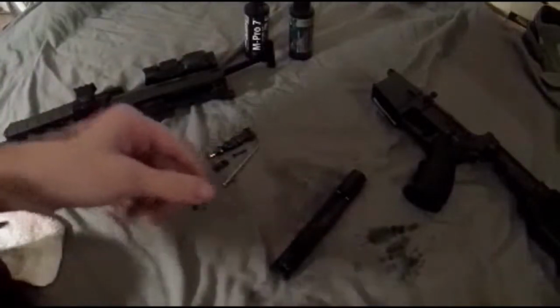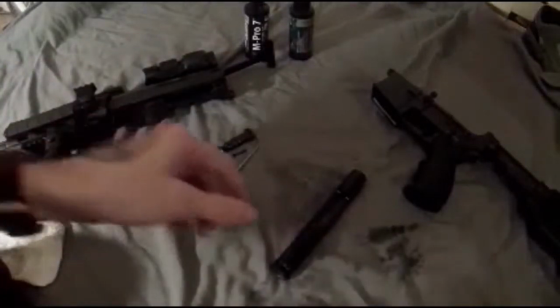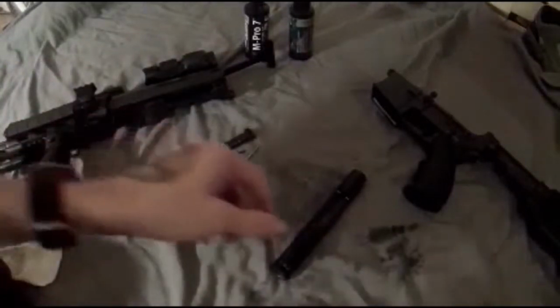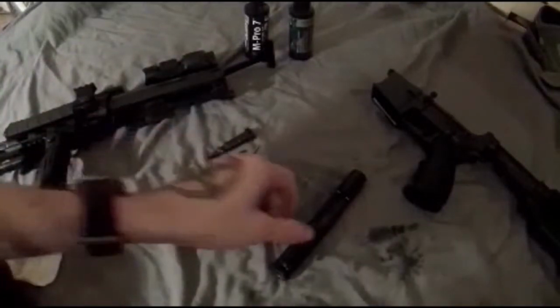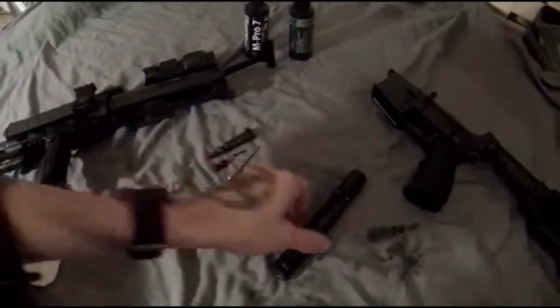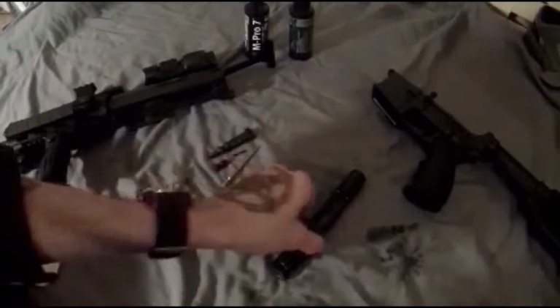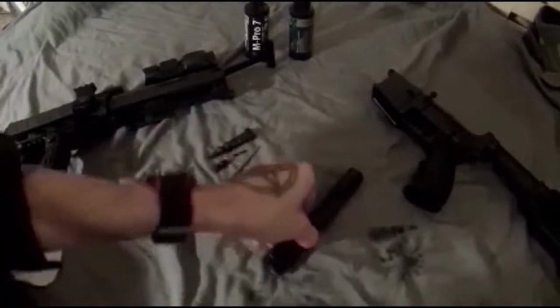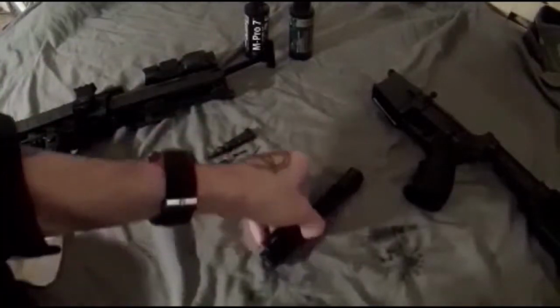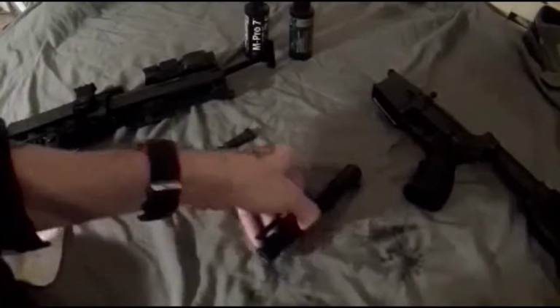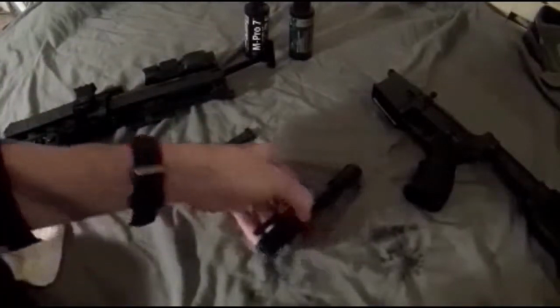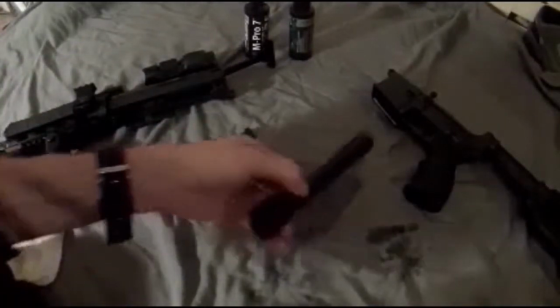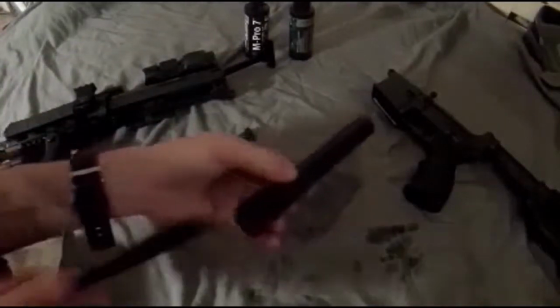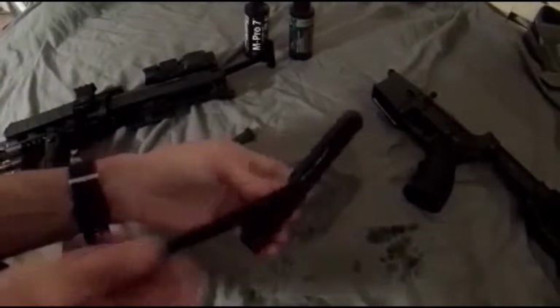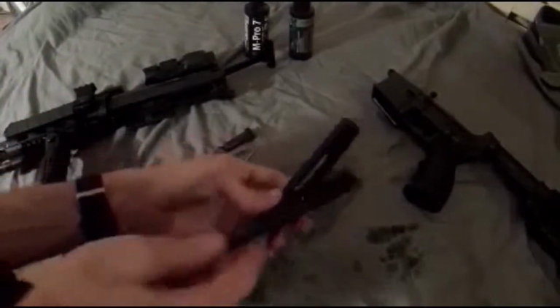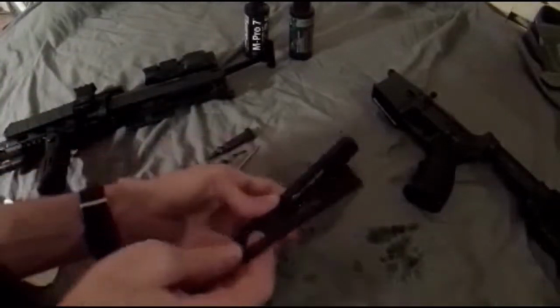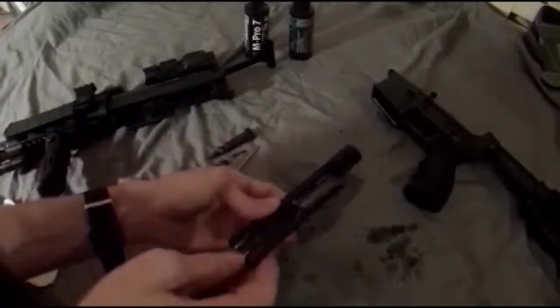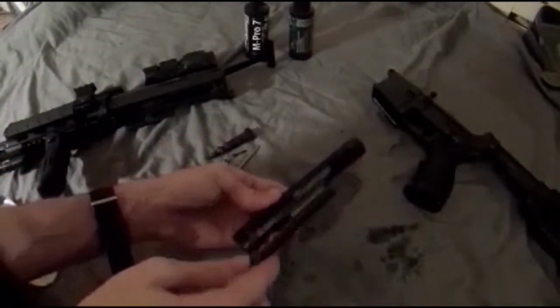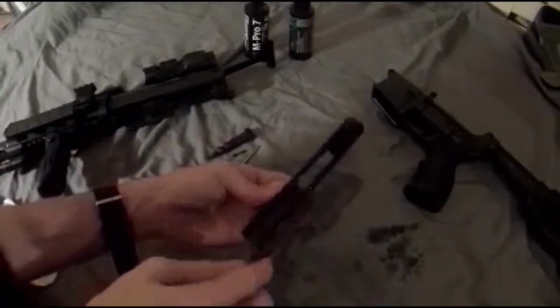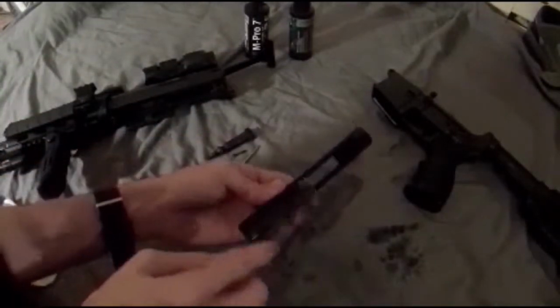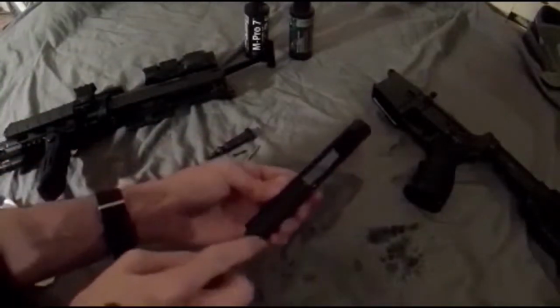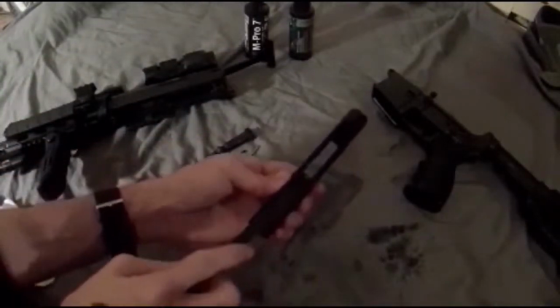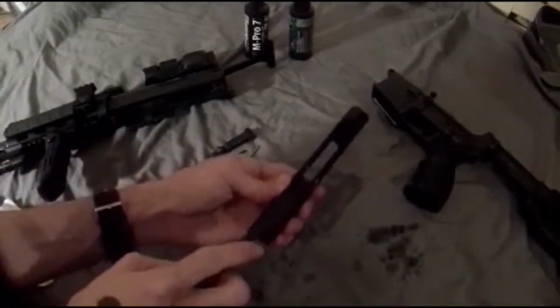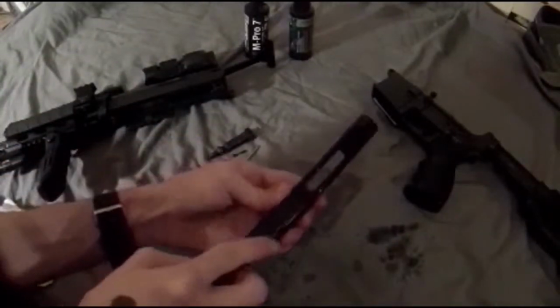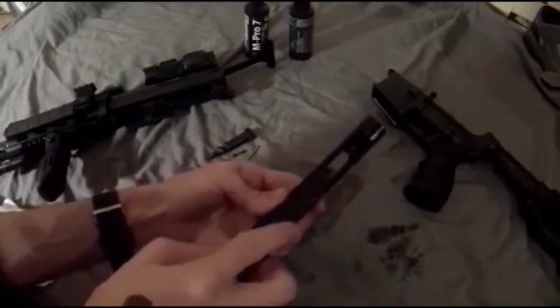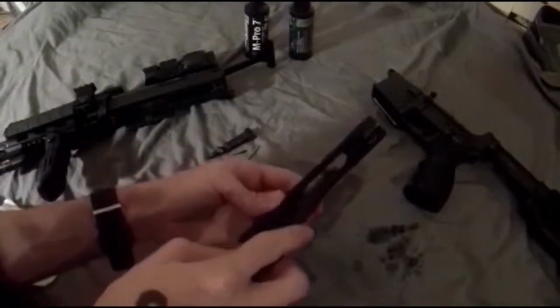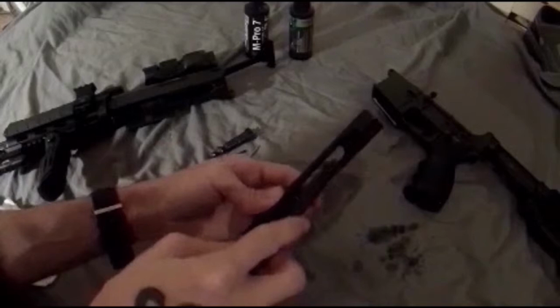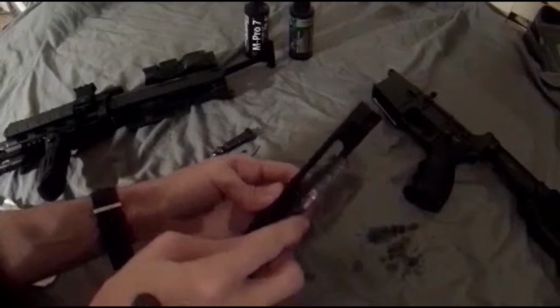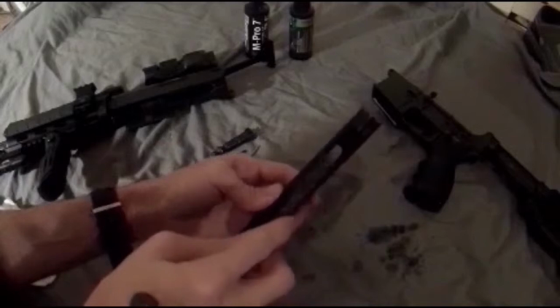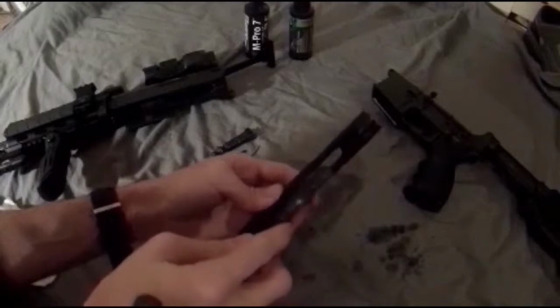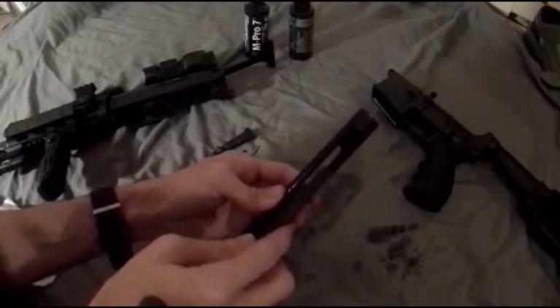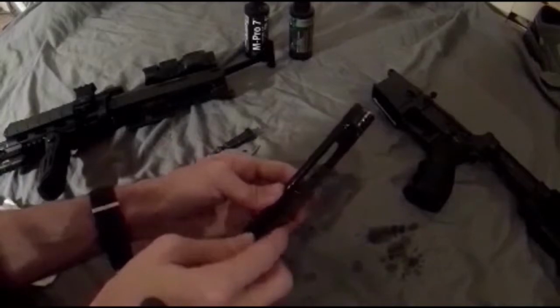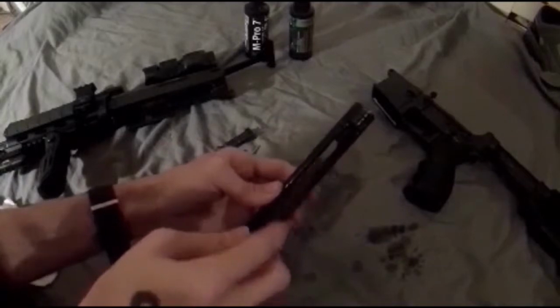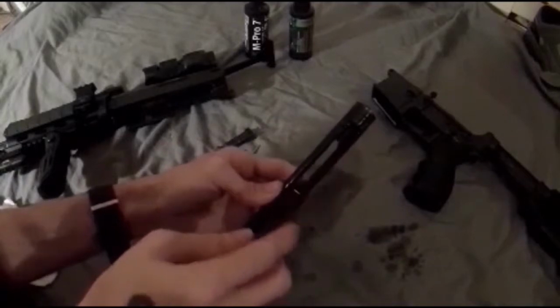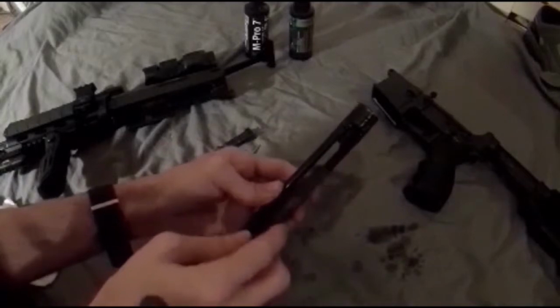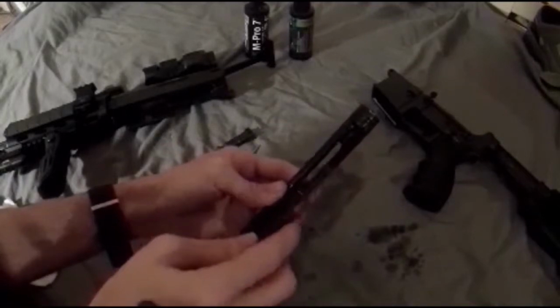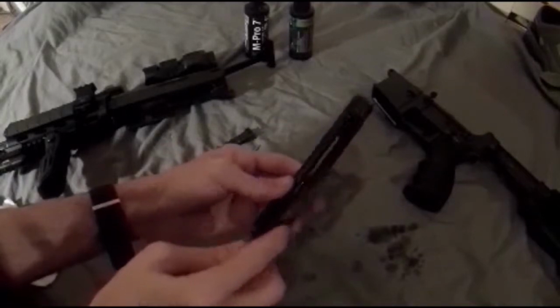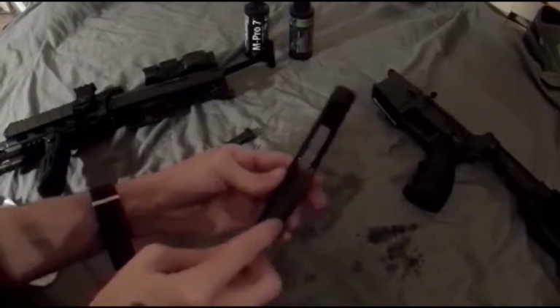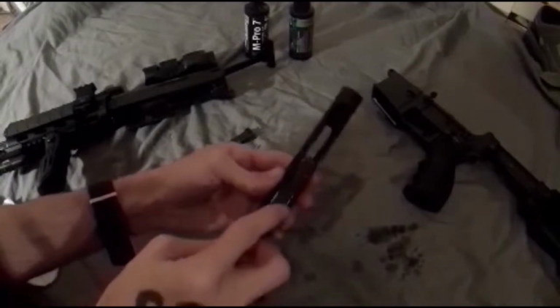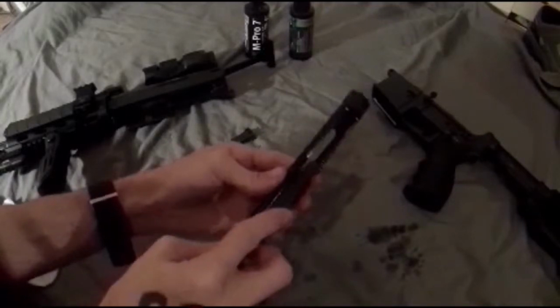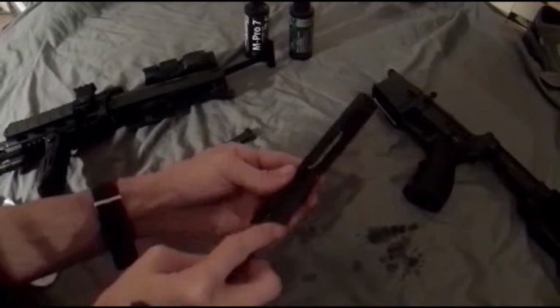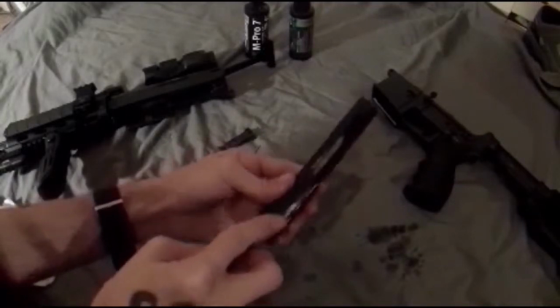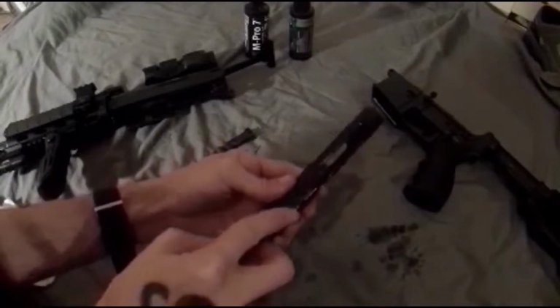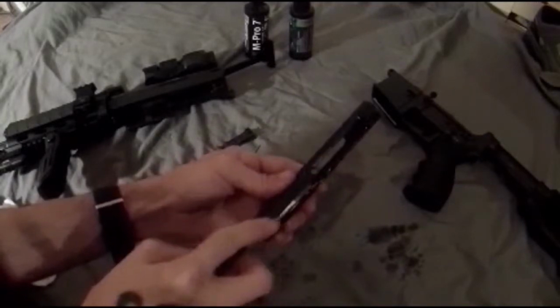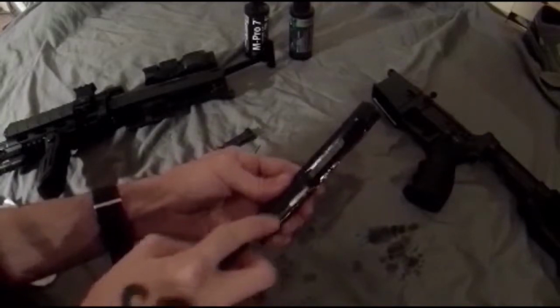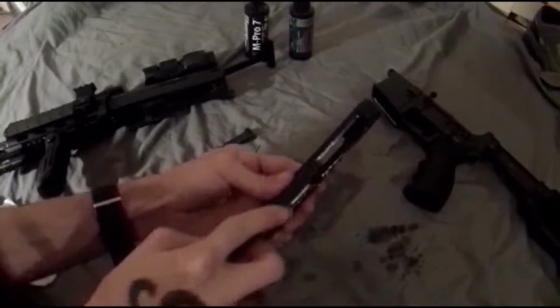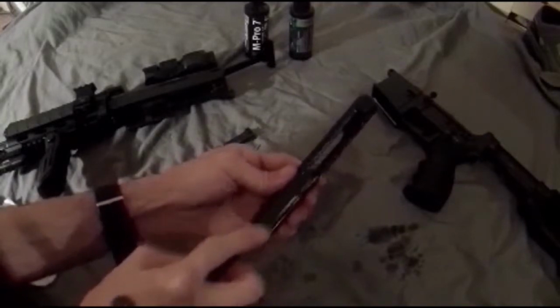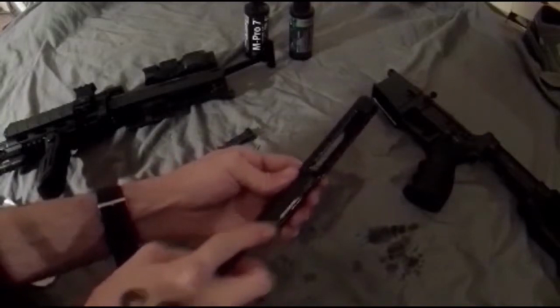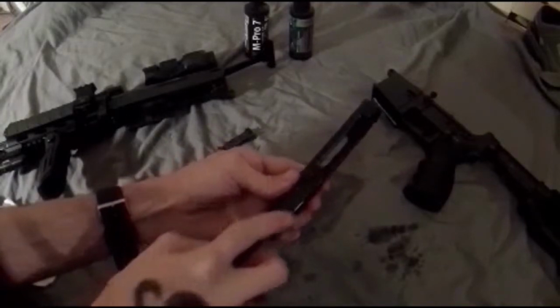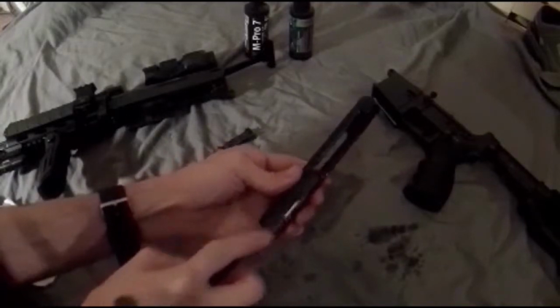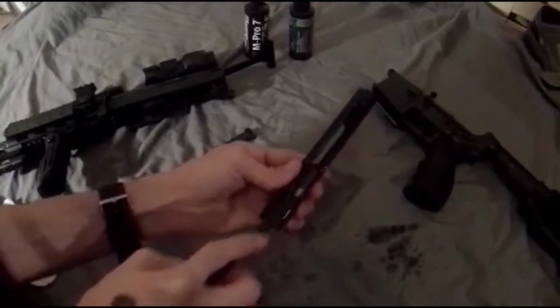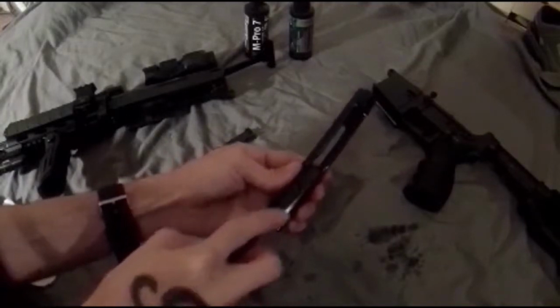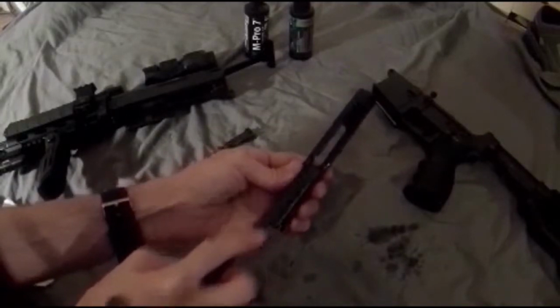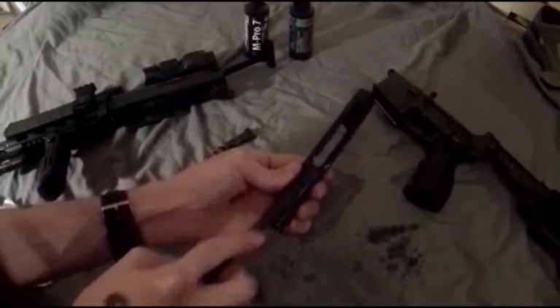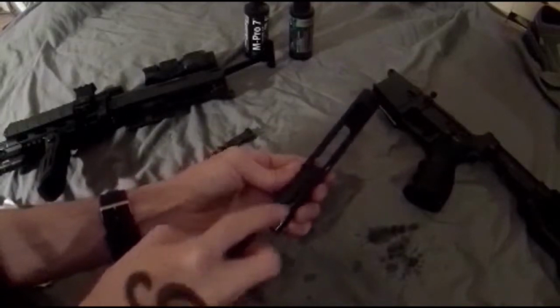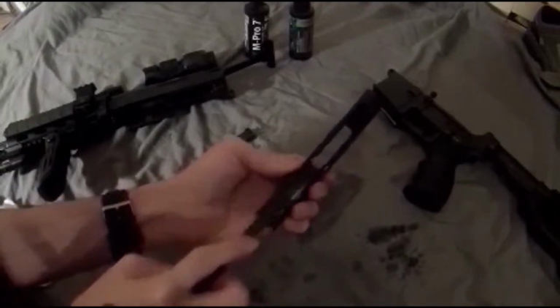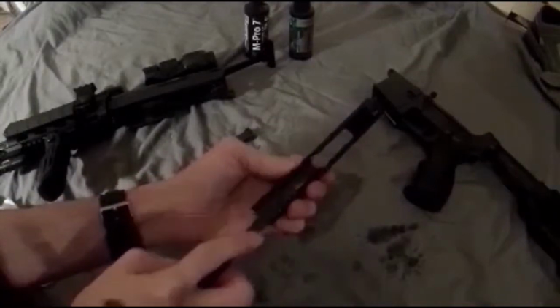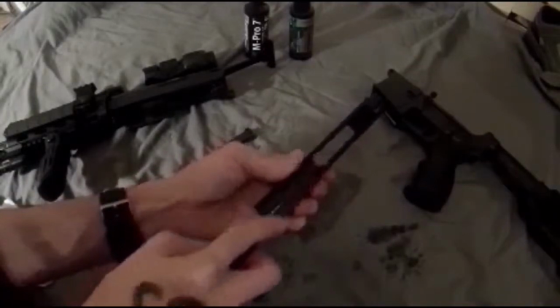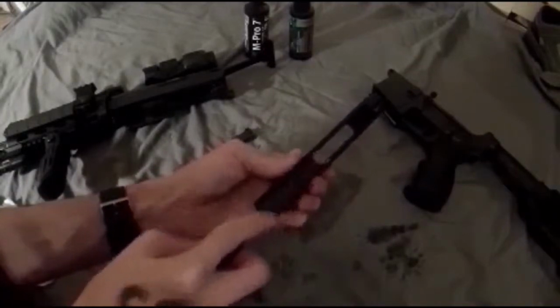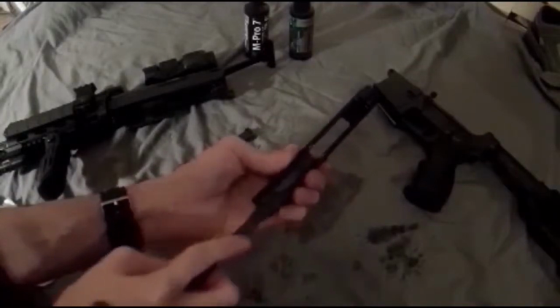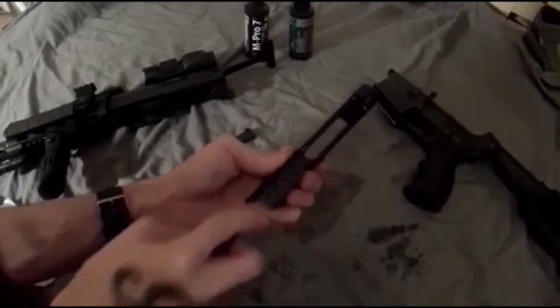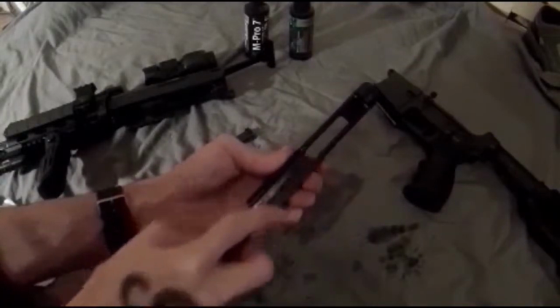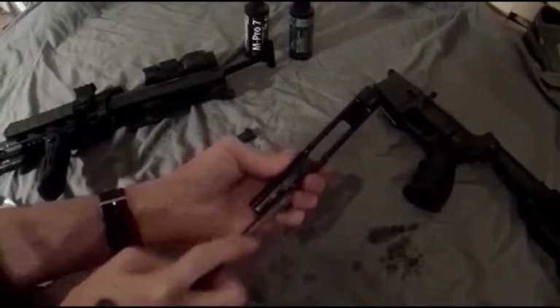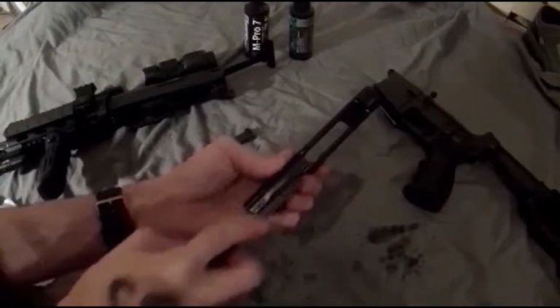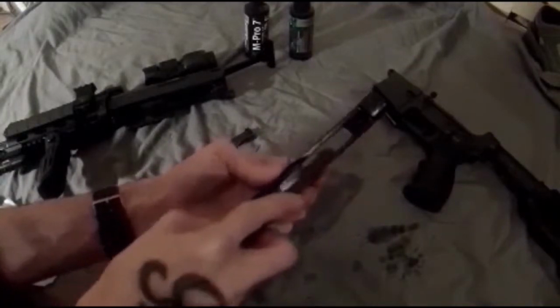For the bolt carrier, we're going to give it a light scrubbing with our nylon brush.